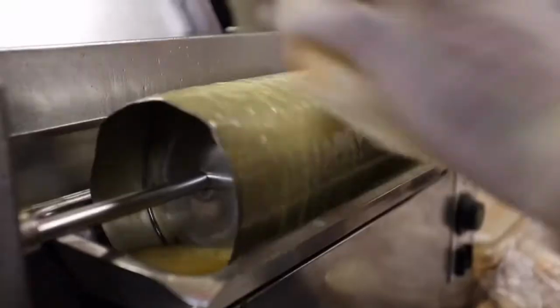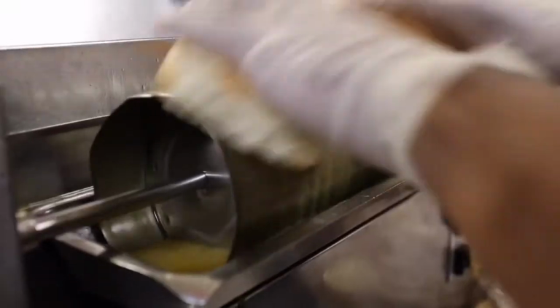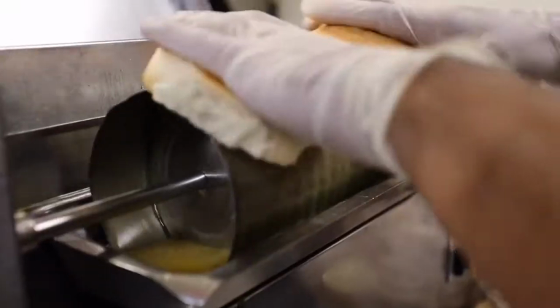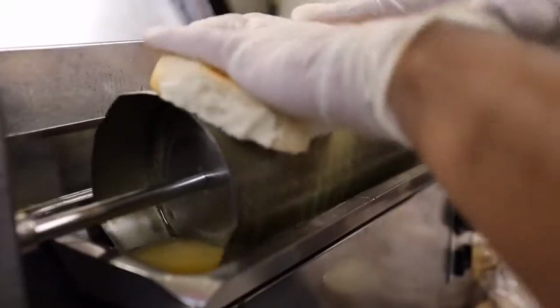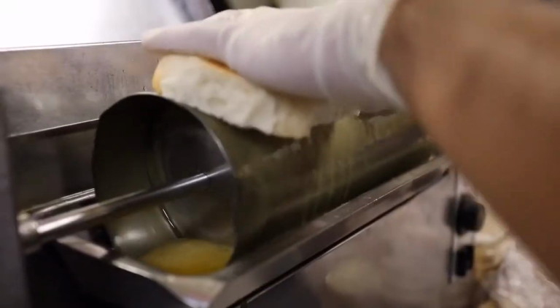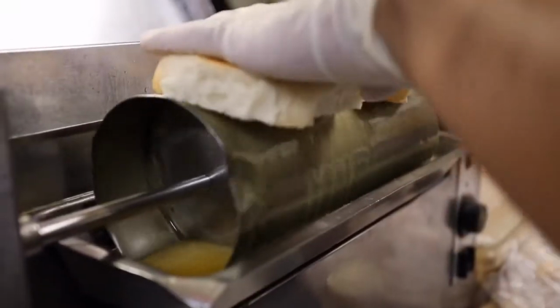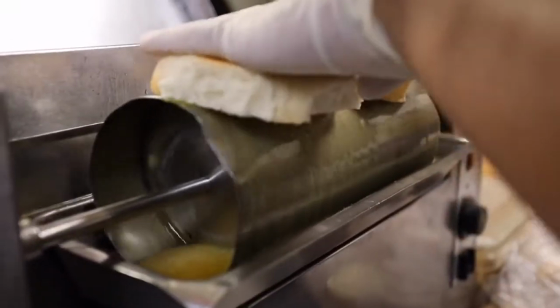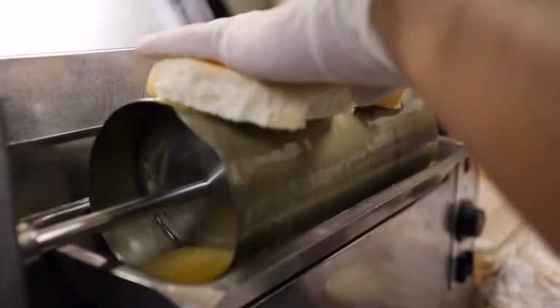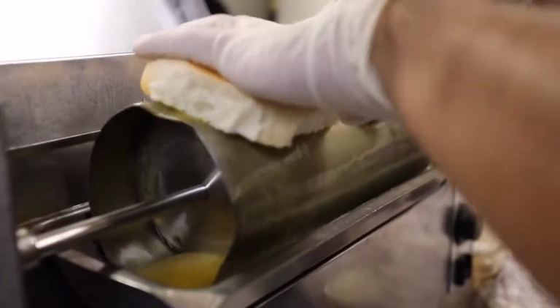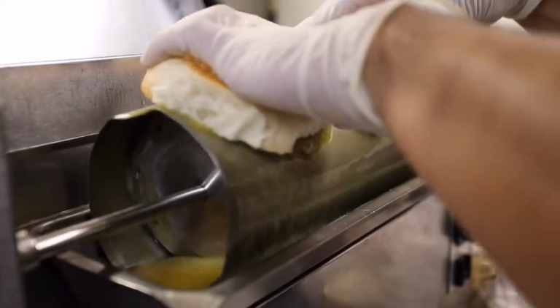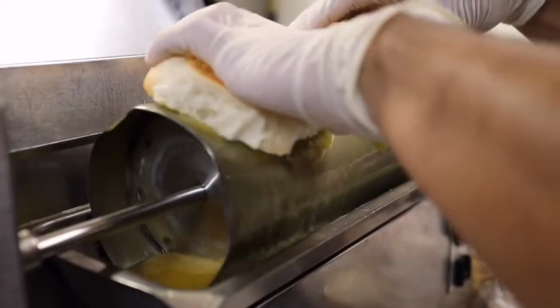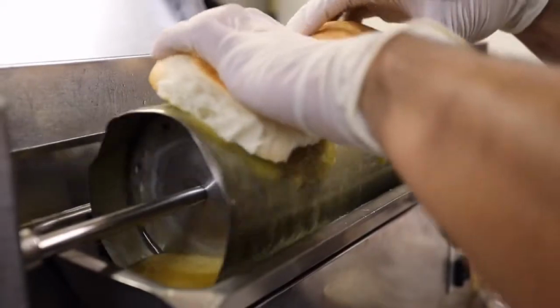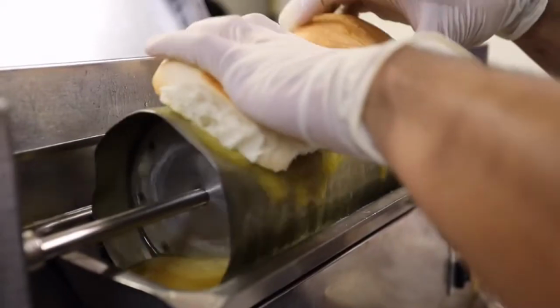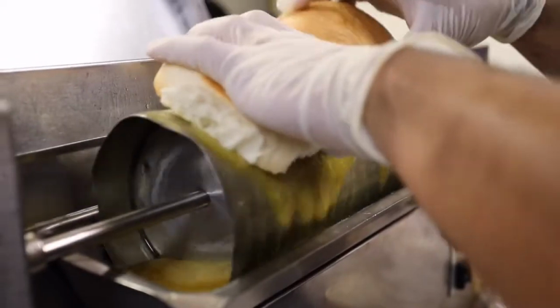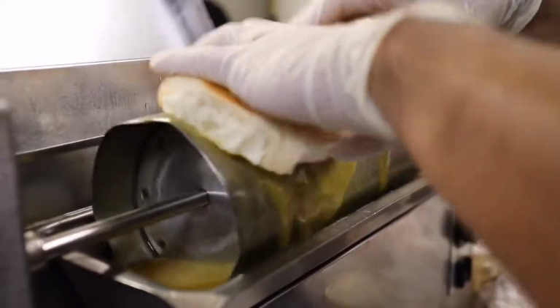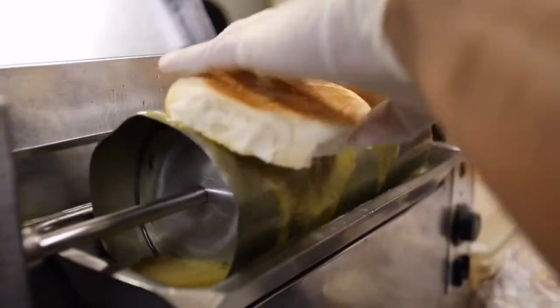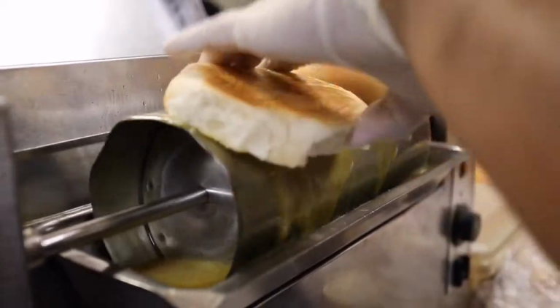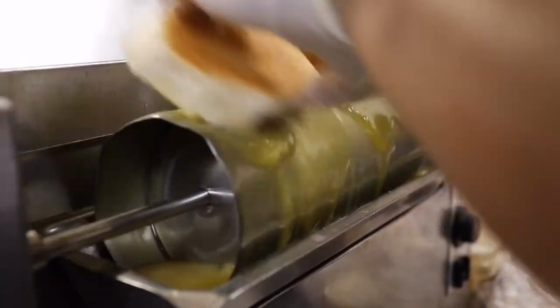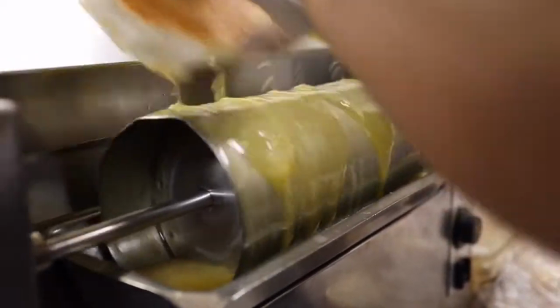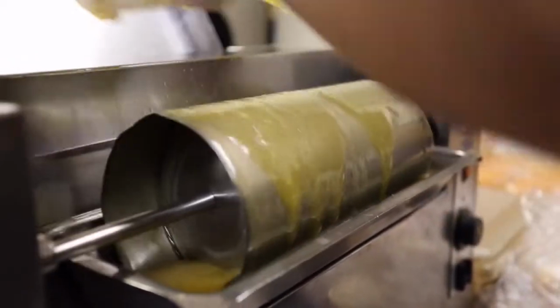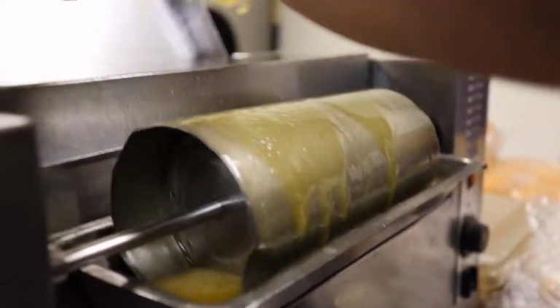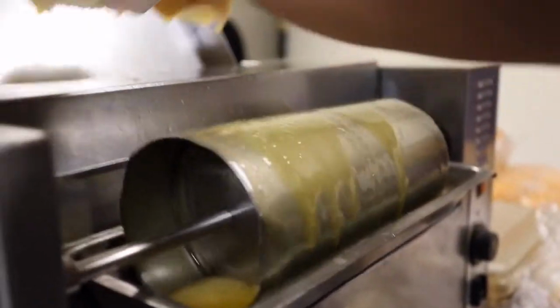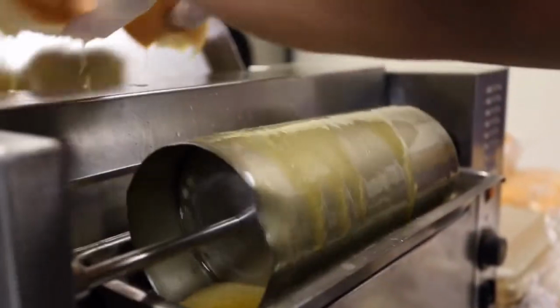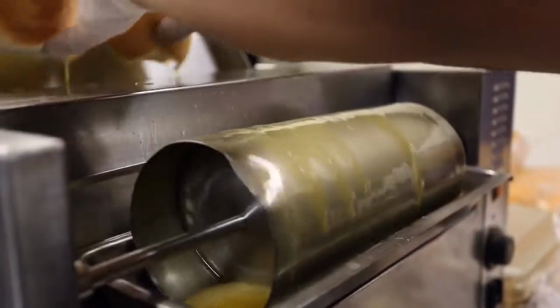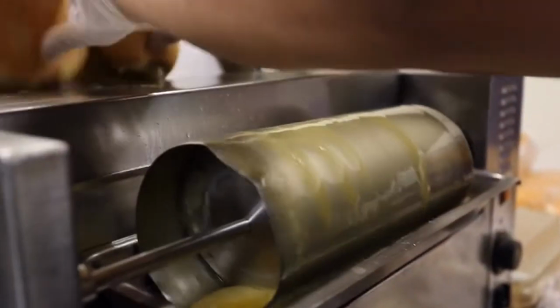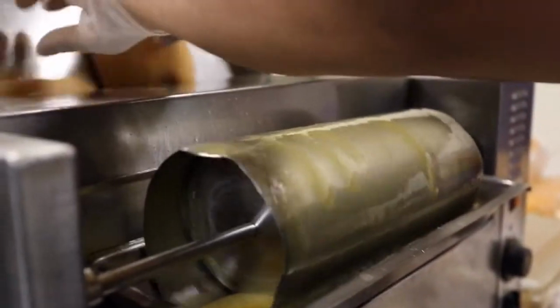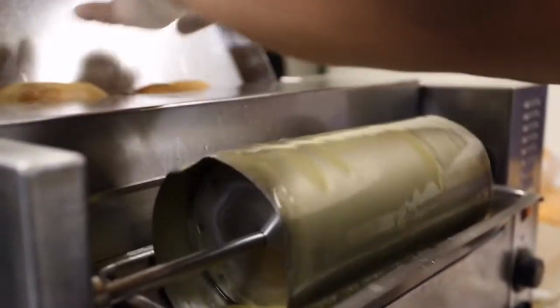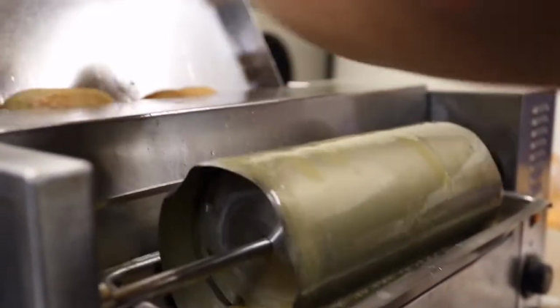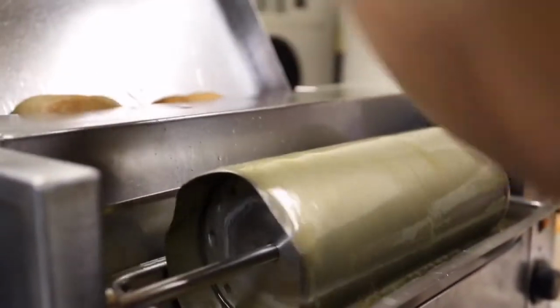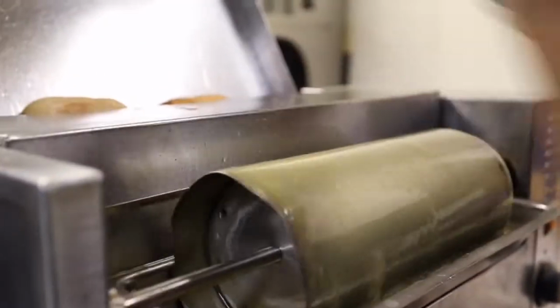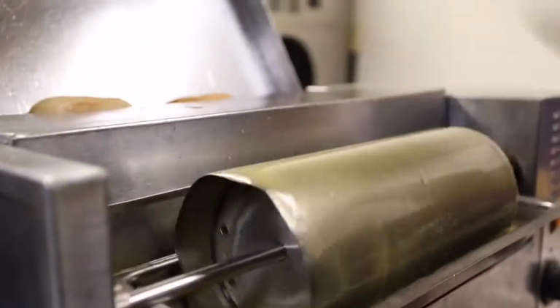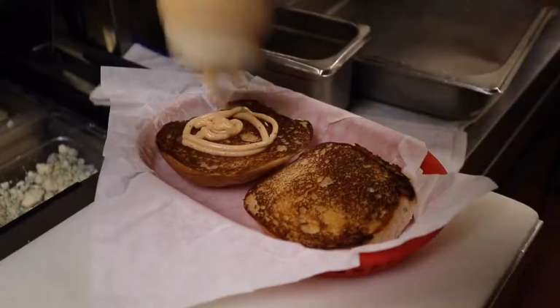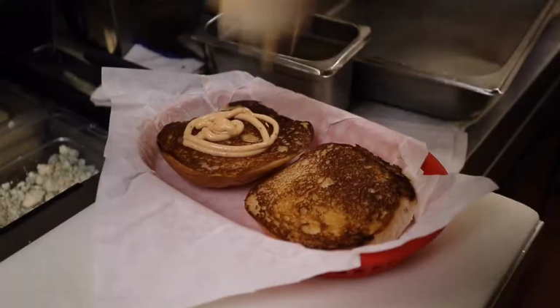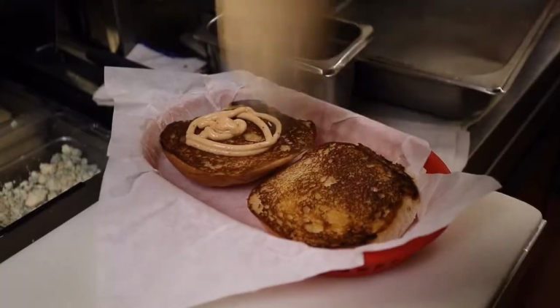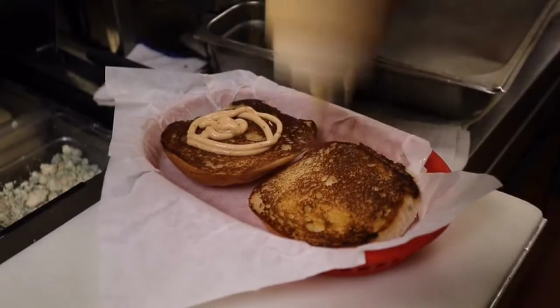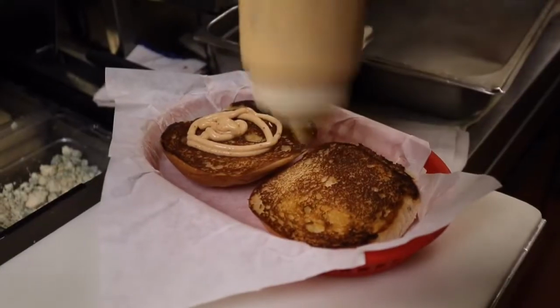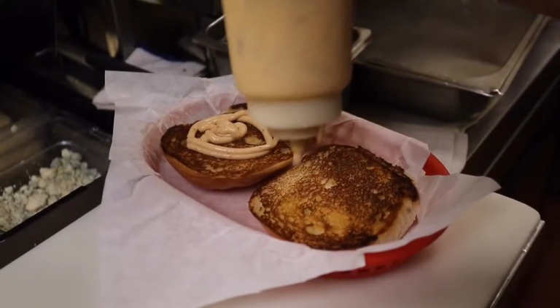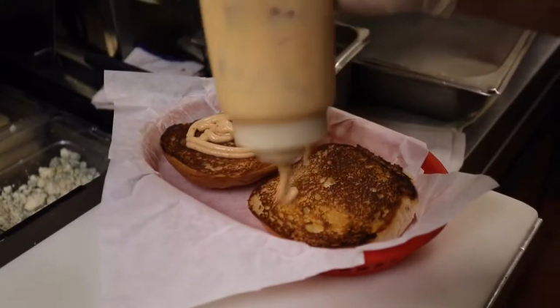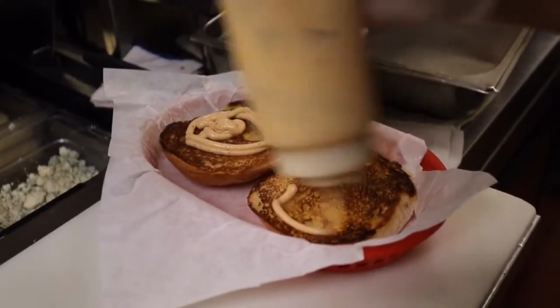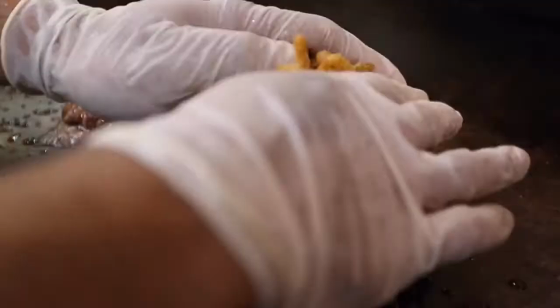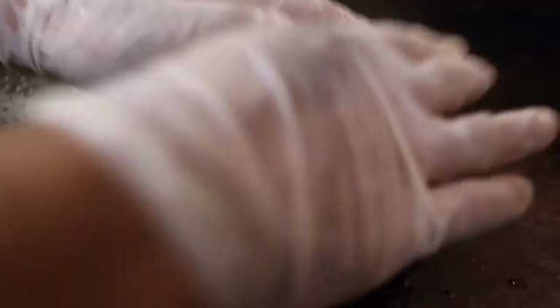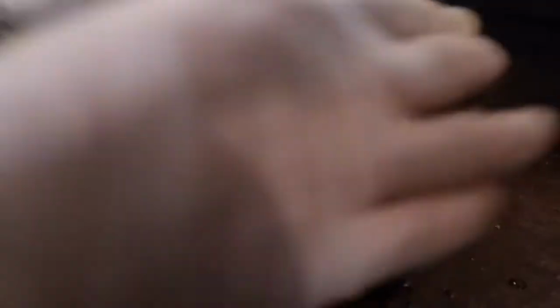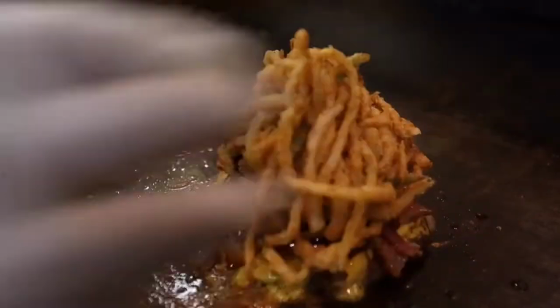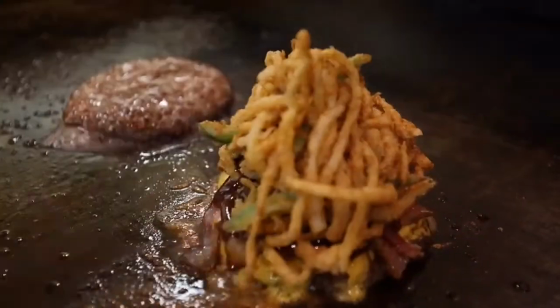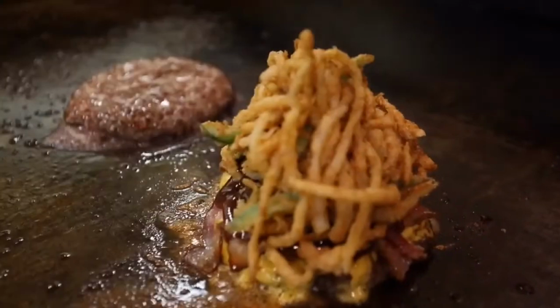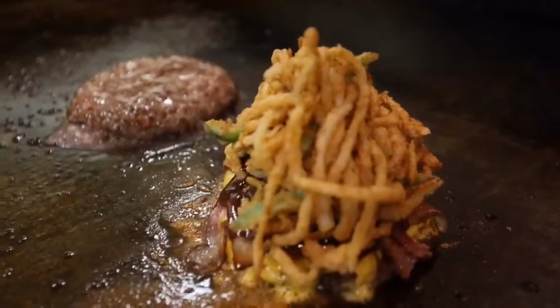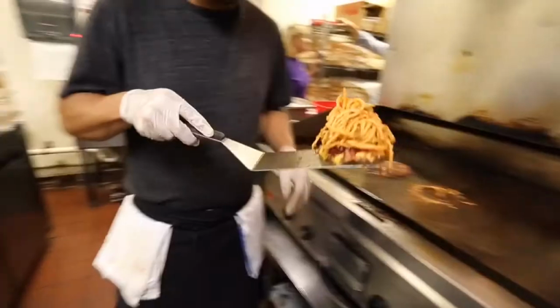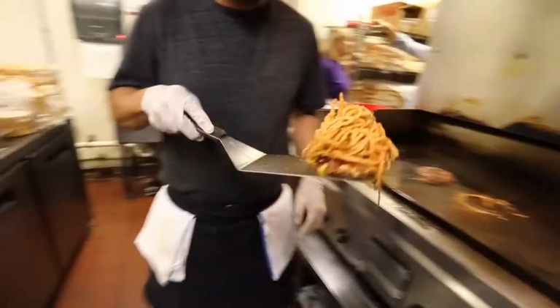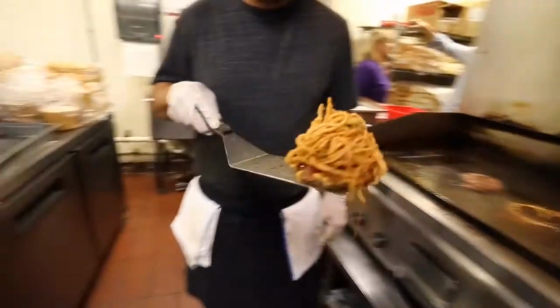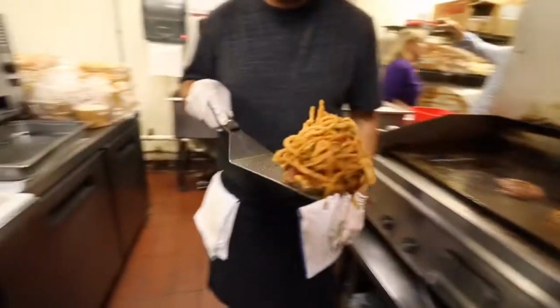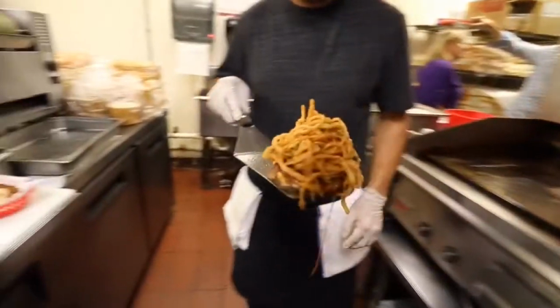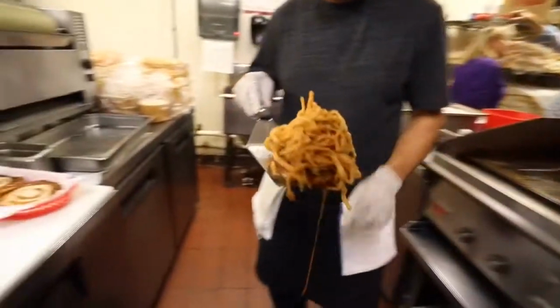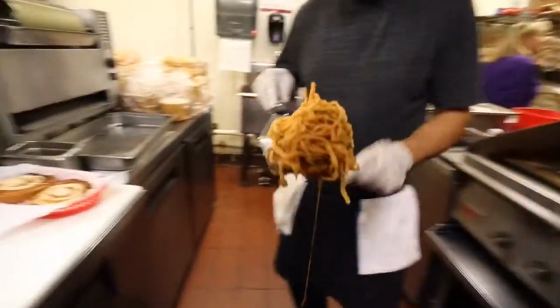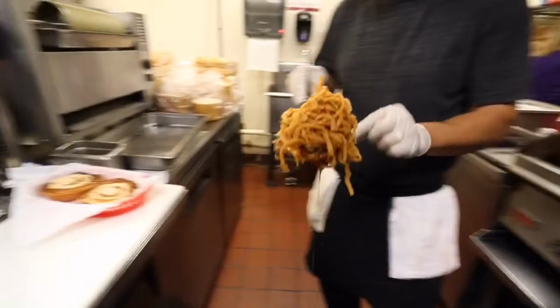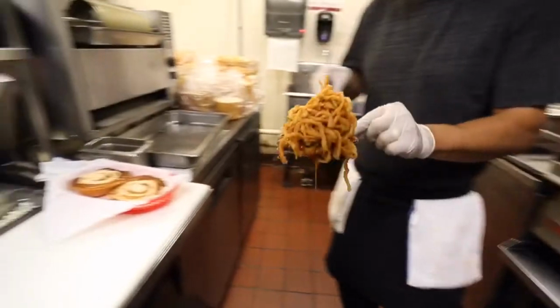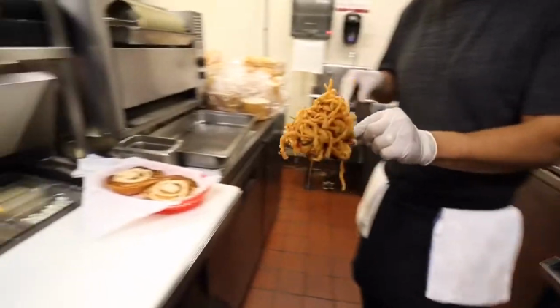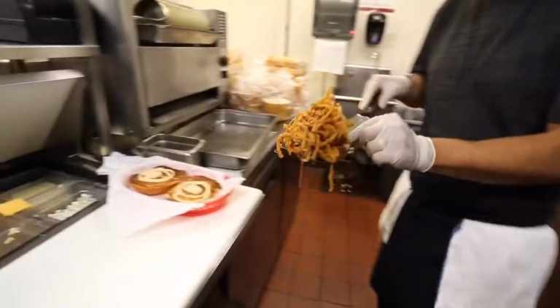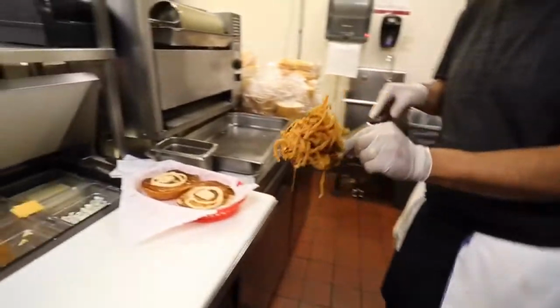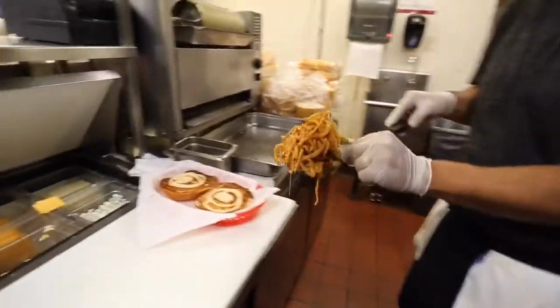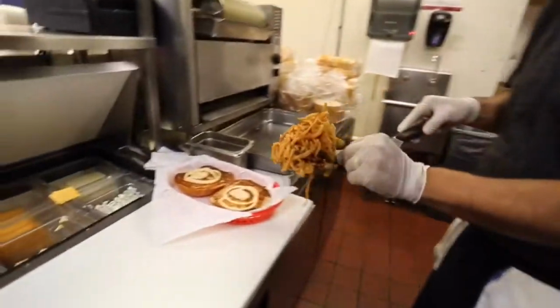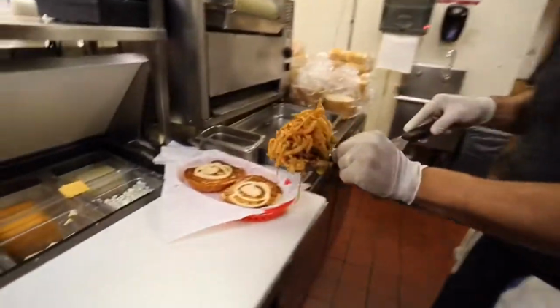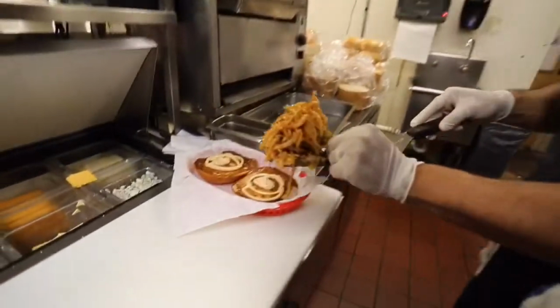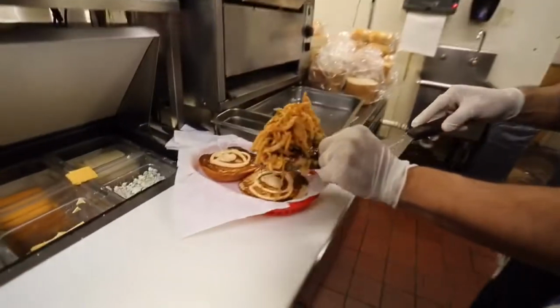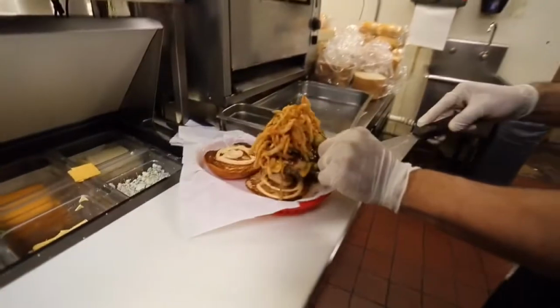And on the bun, just put the bun on the toaster and put some chipotle mayo on it, and that's it.